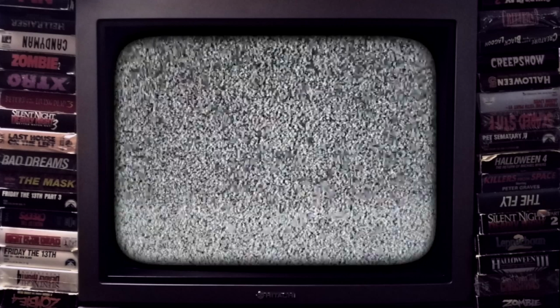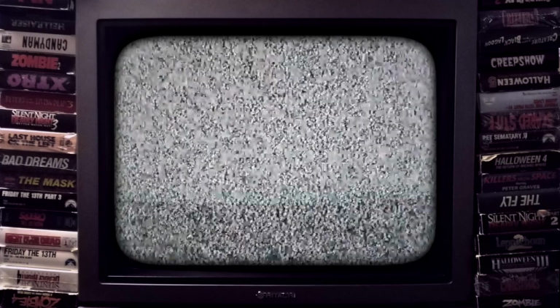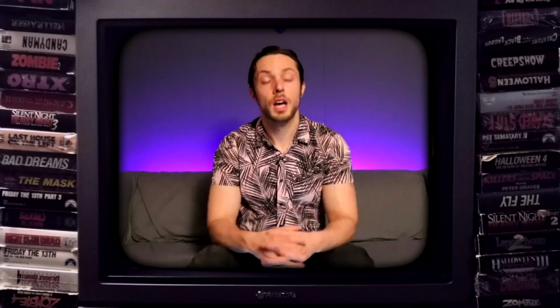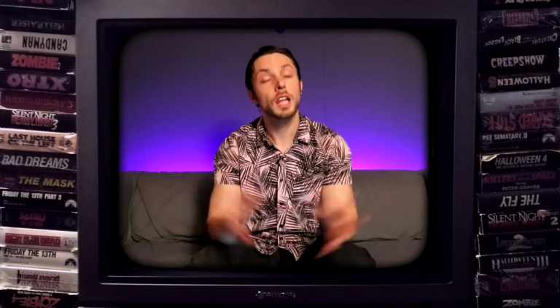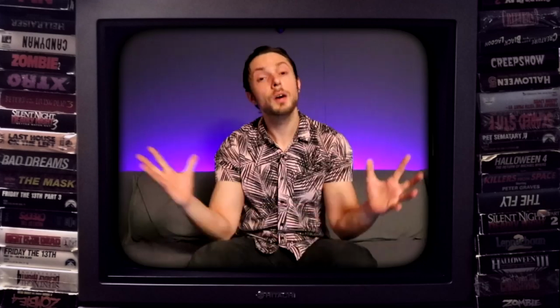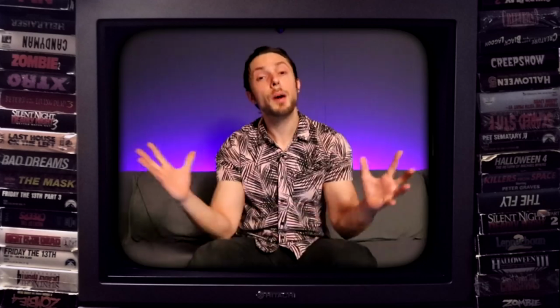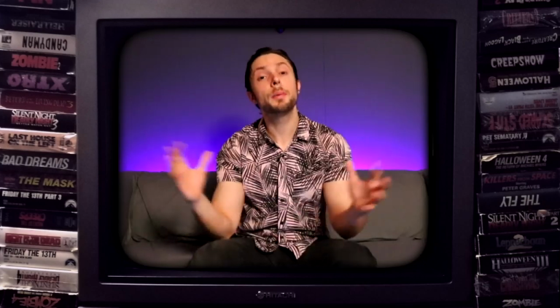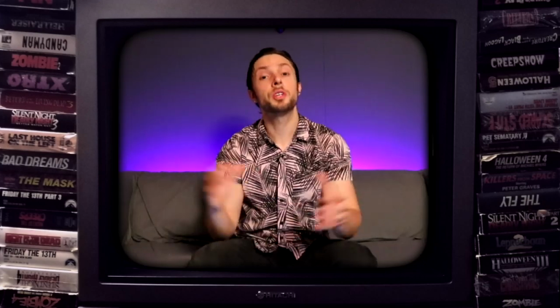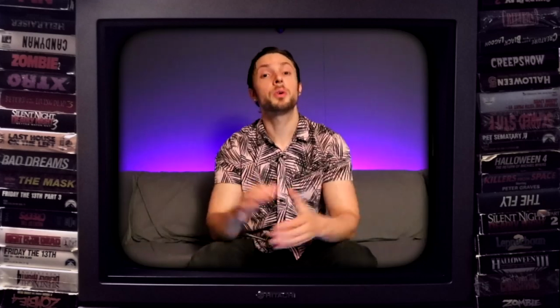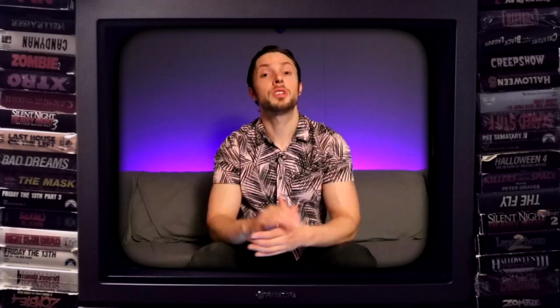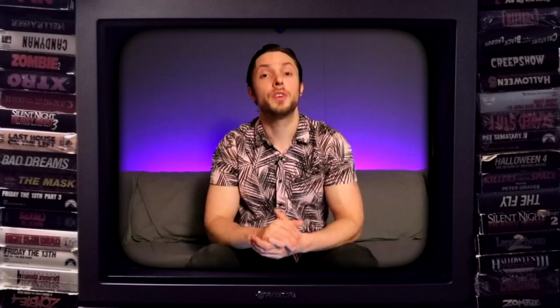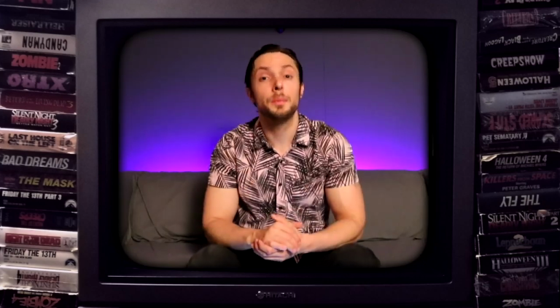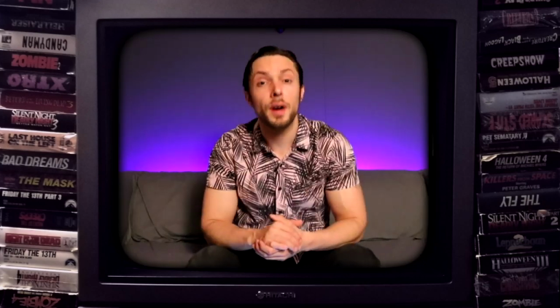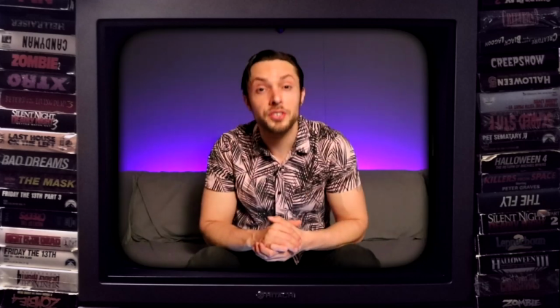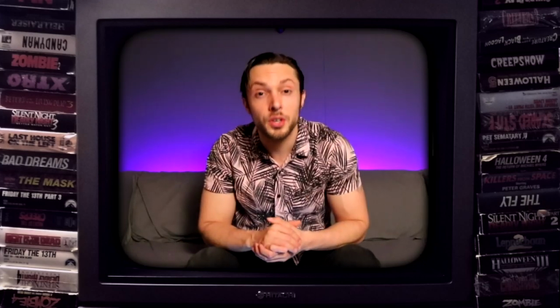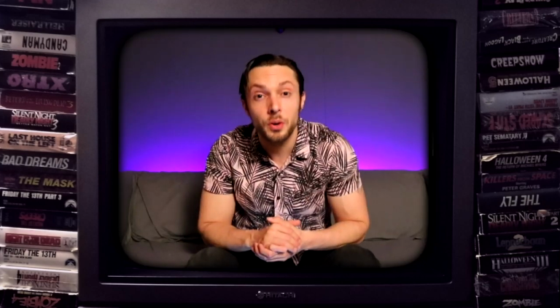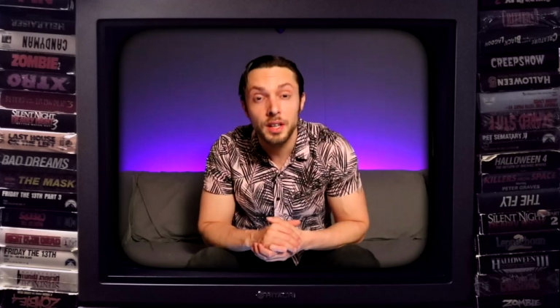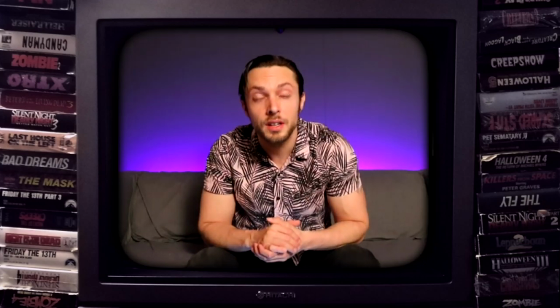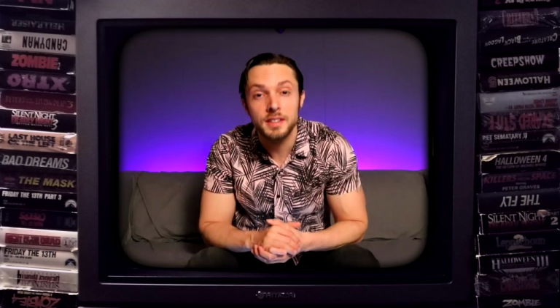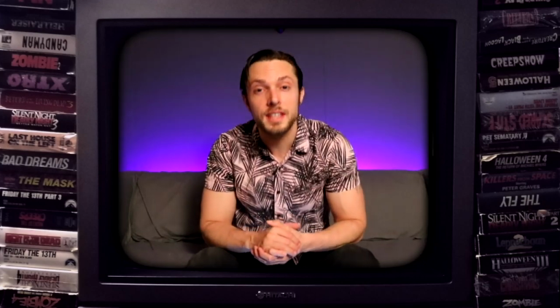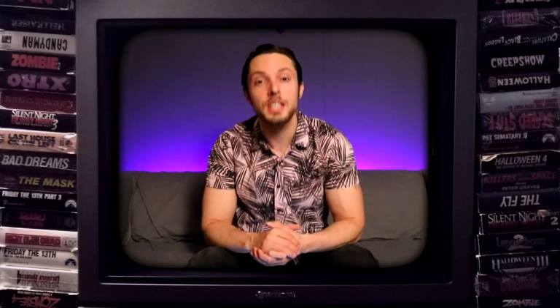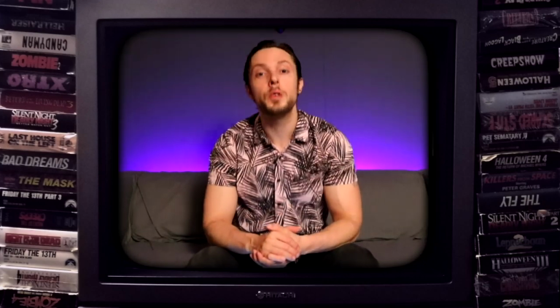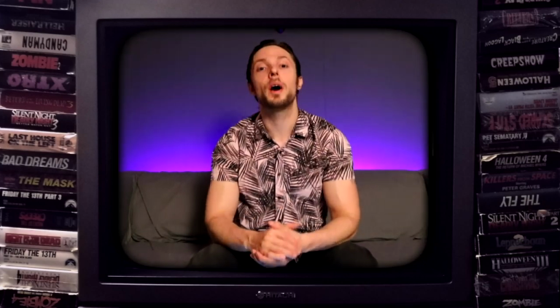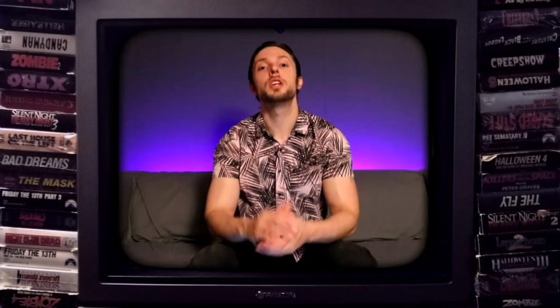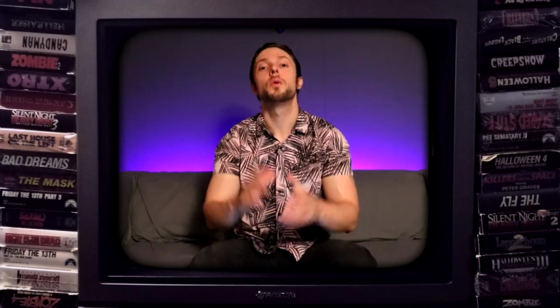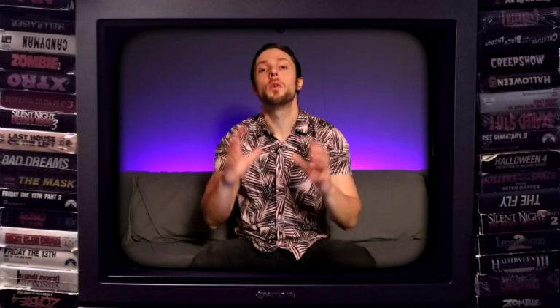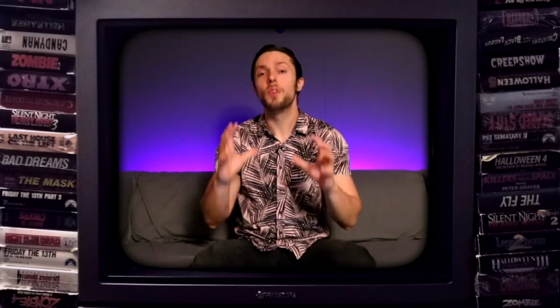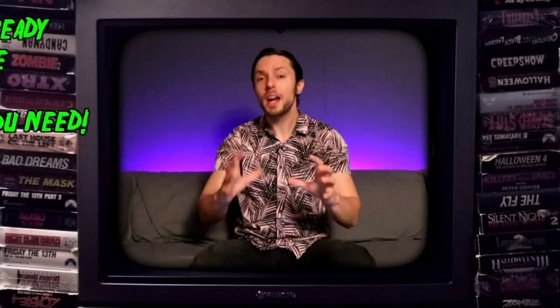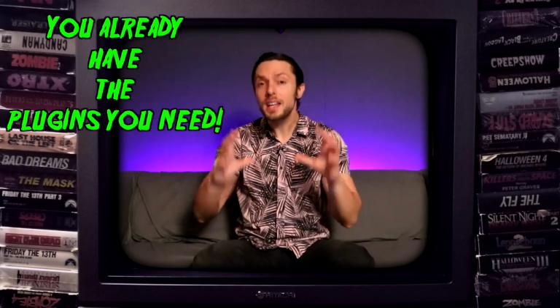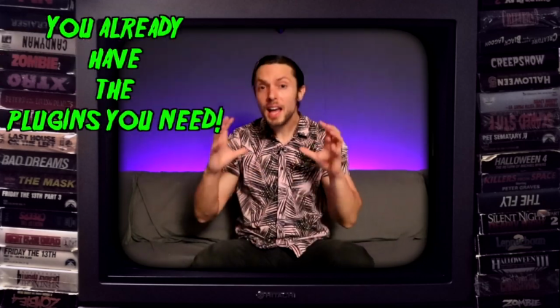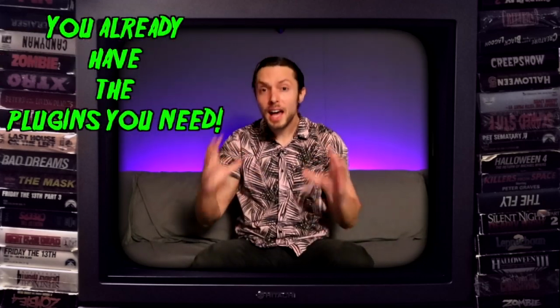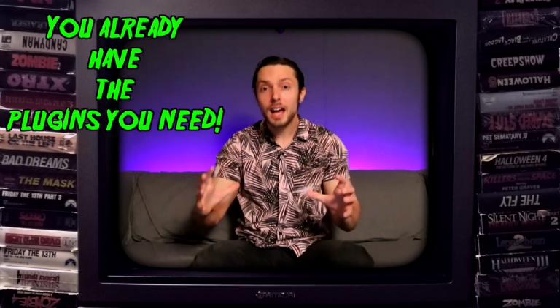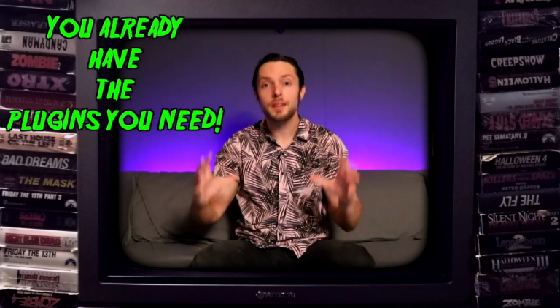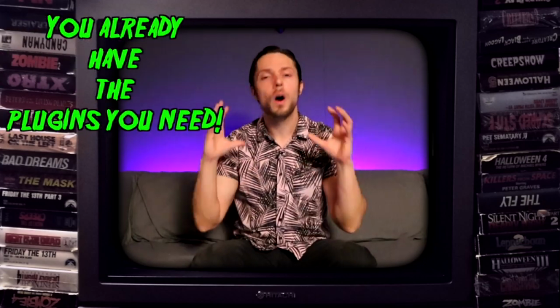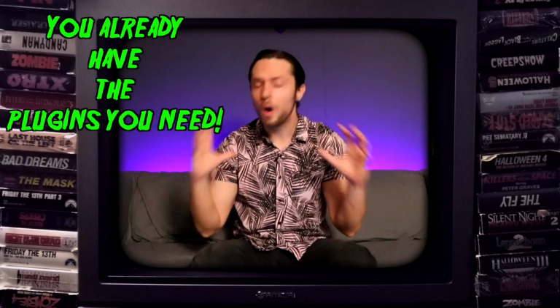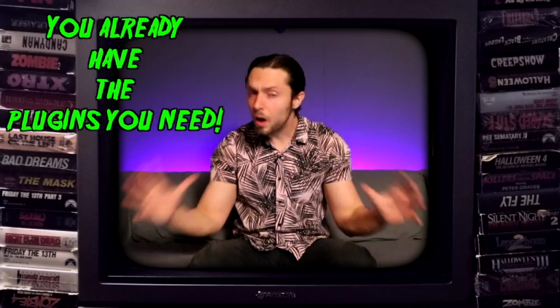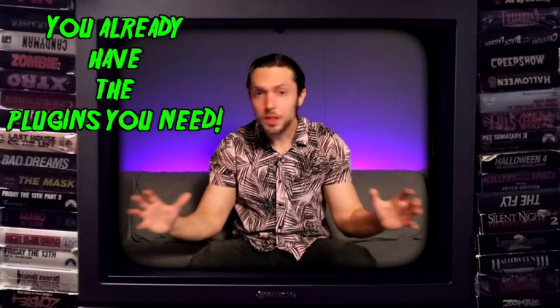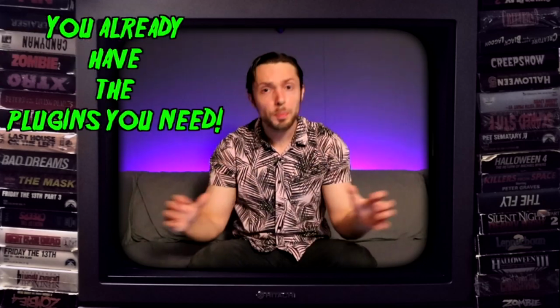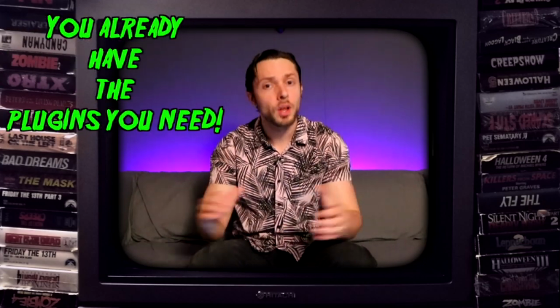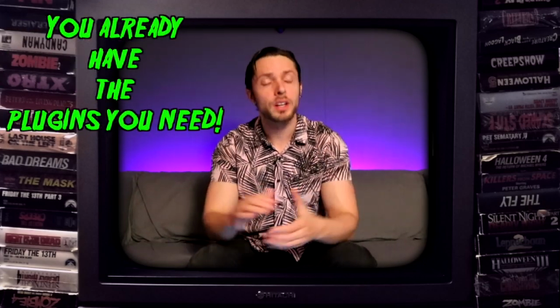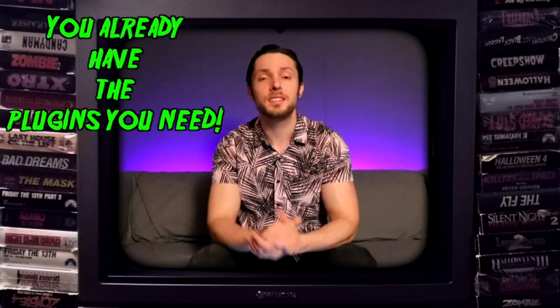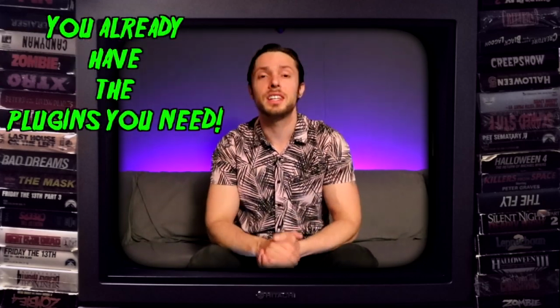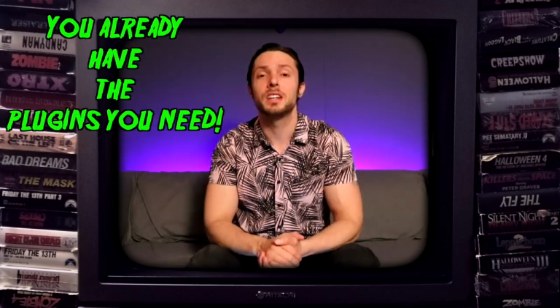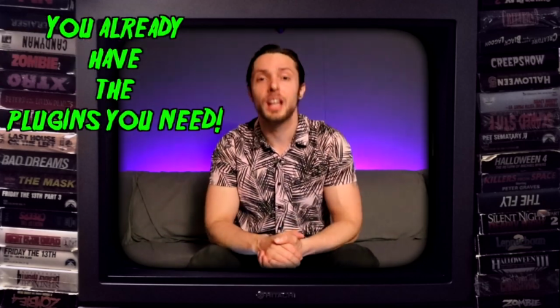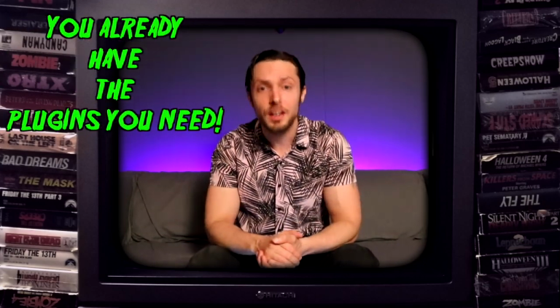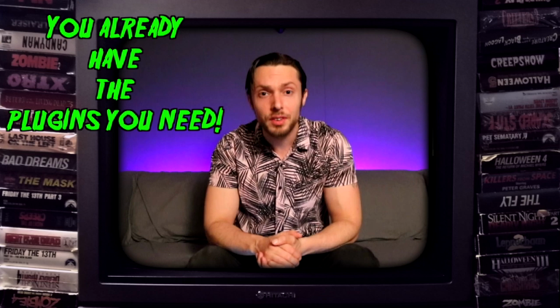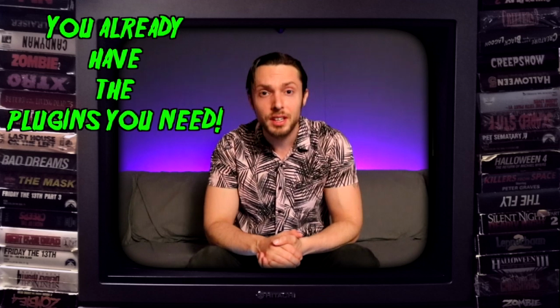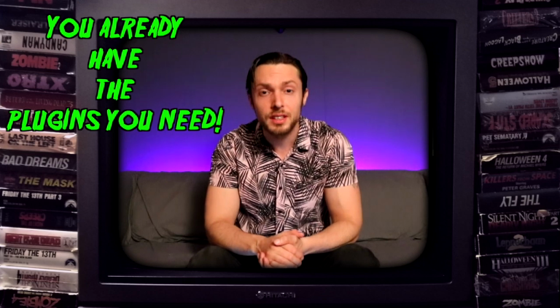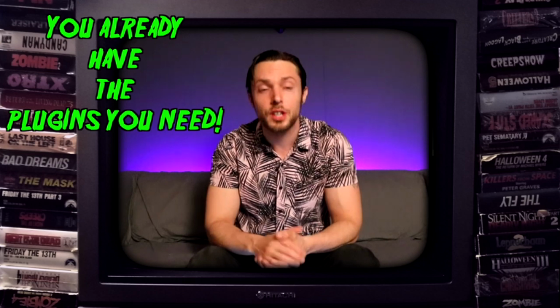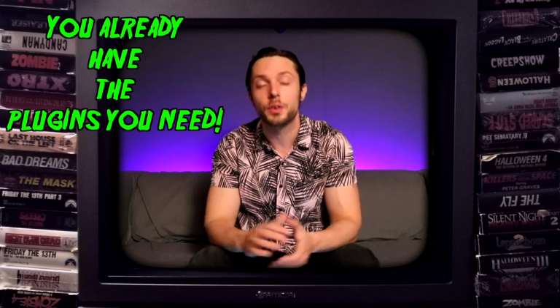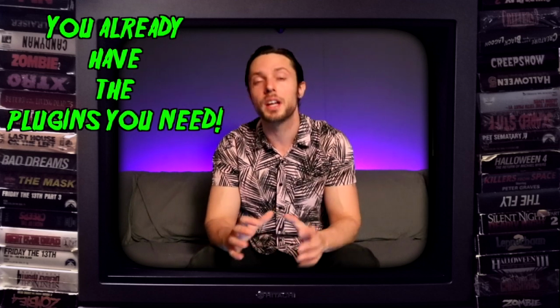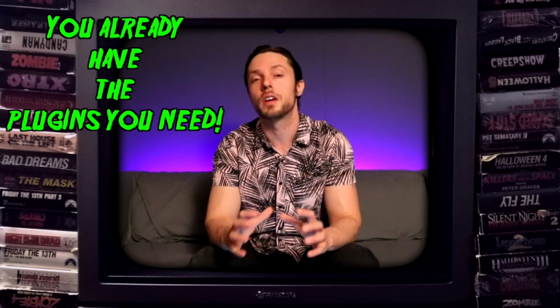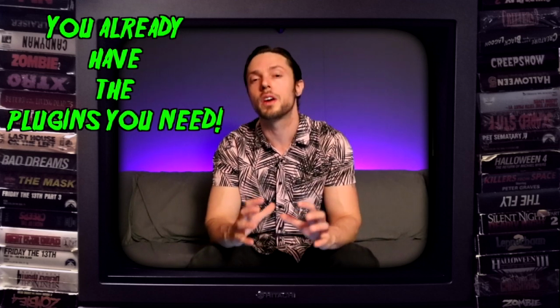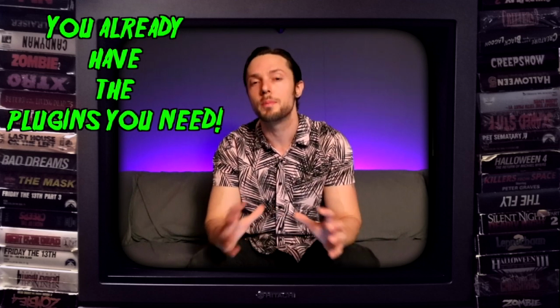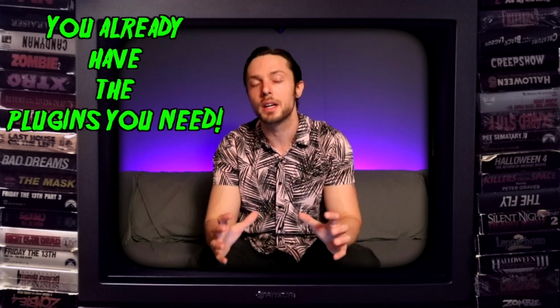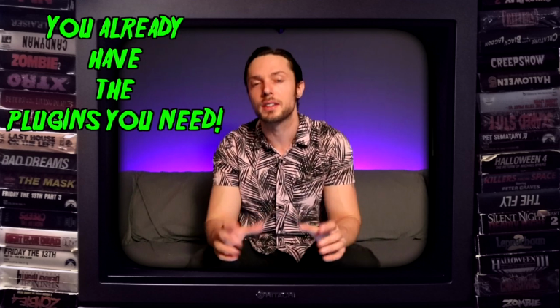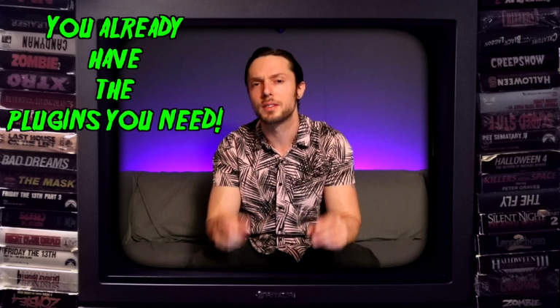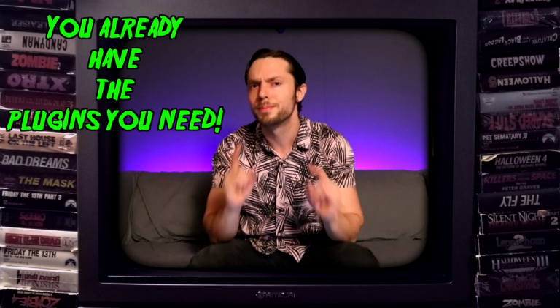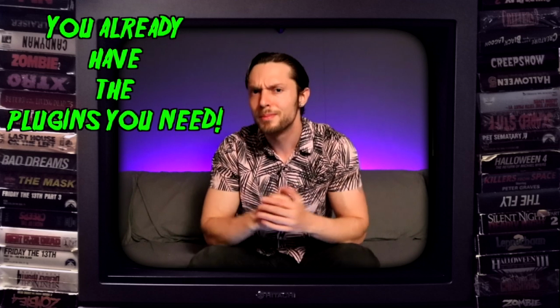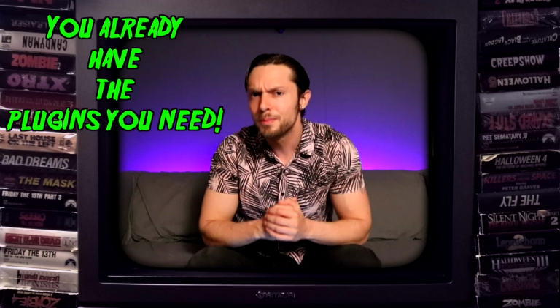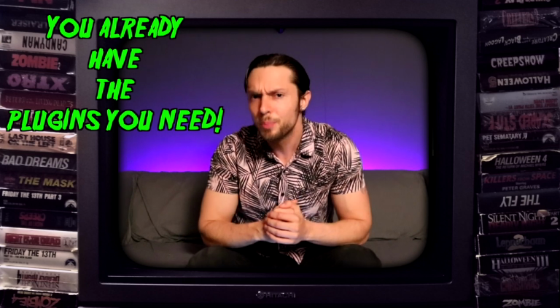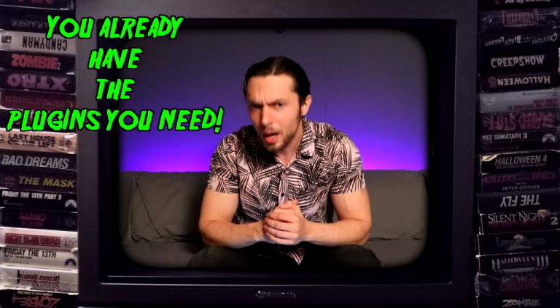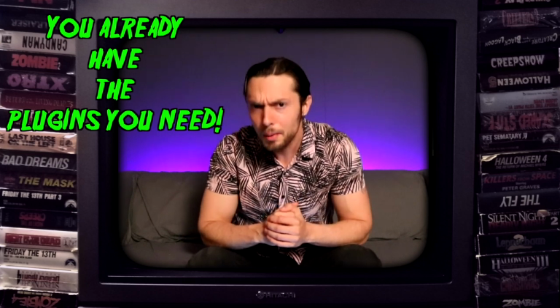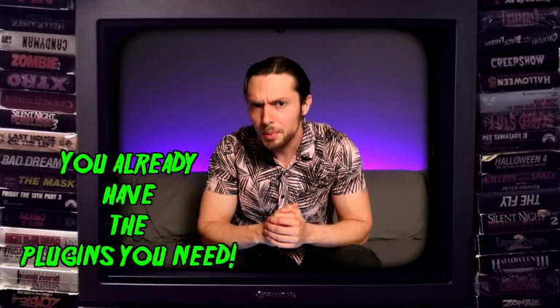Hello. Bobby Torres of FrightBox Recording here to tell you why you already have all the plugins that you'll ever need to create a great mix. Probably.